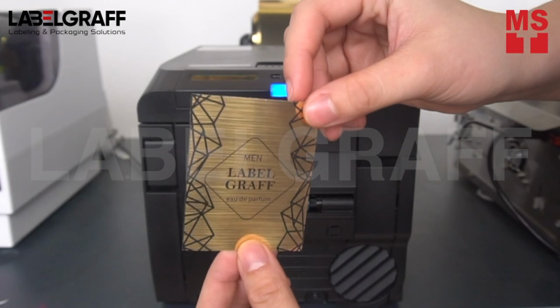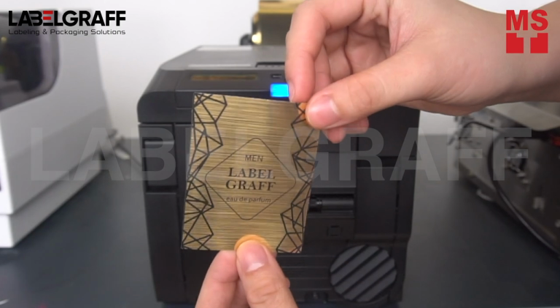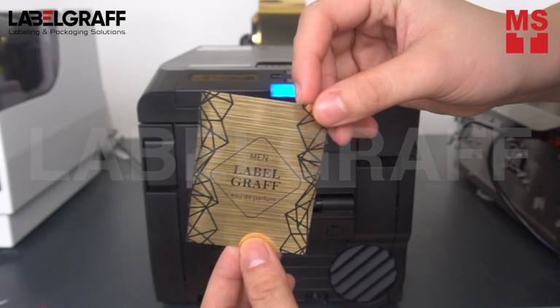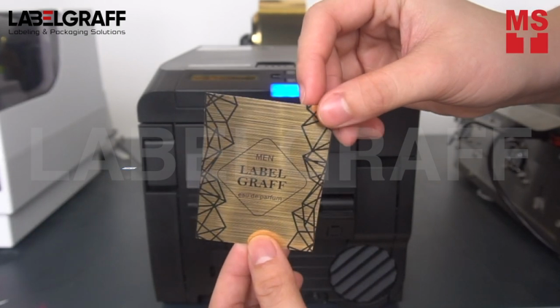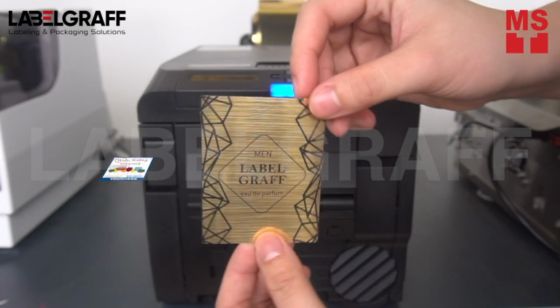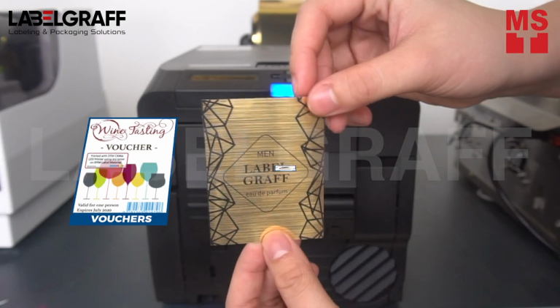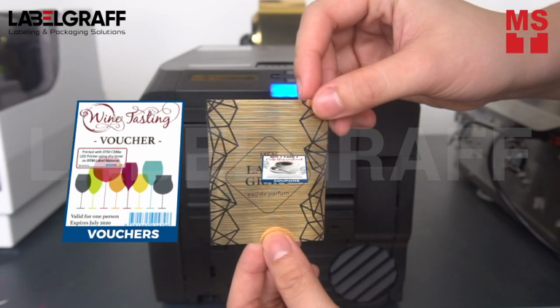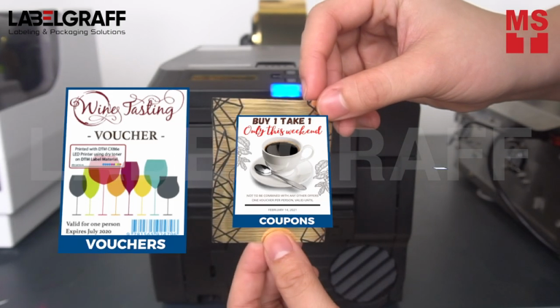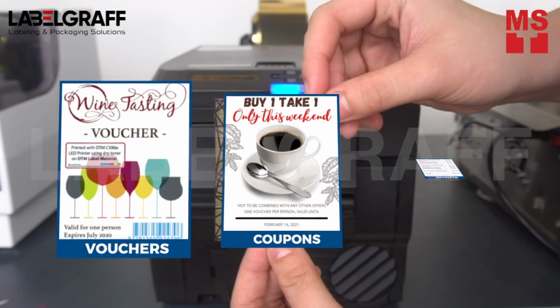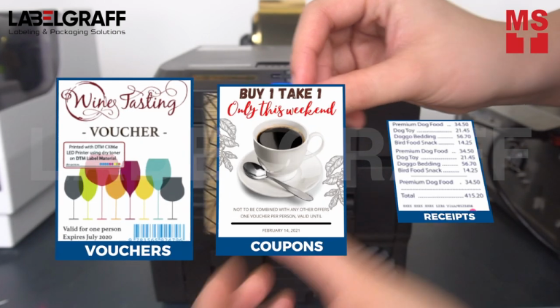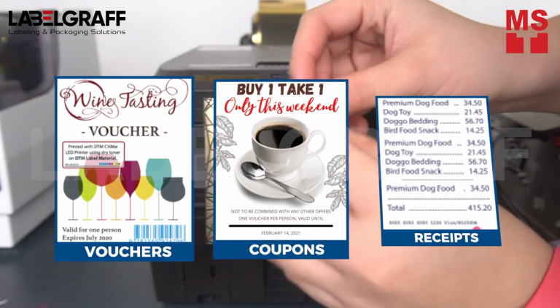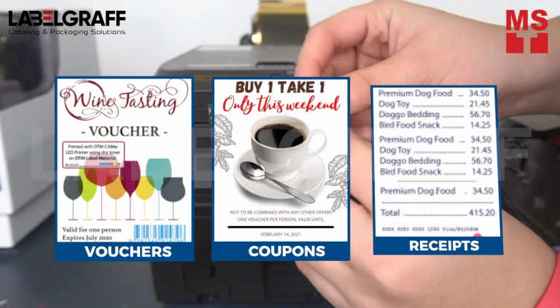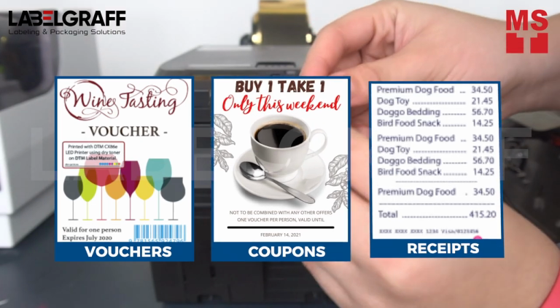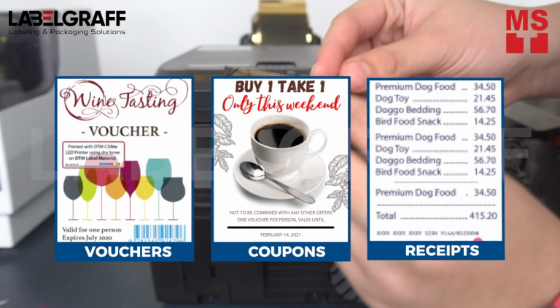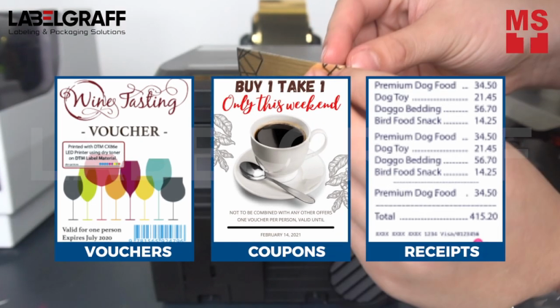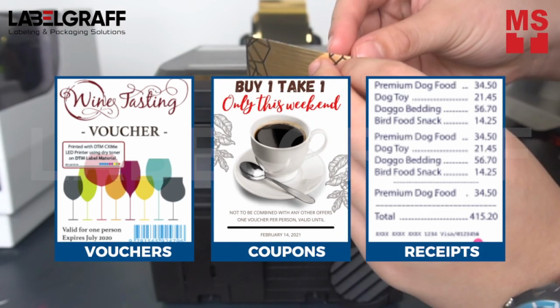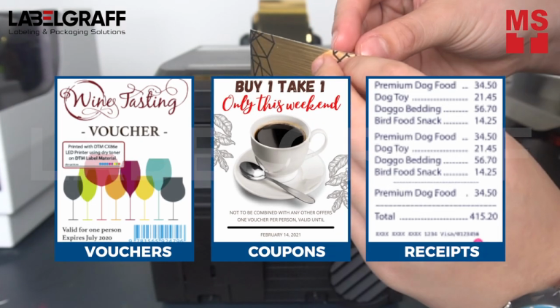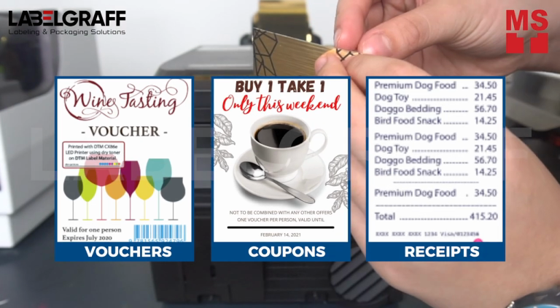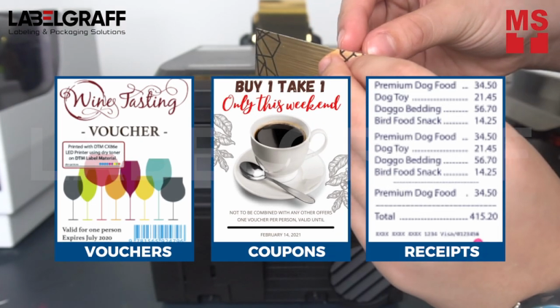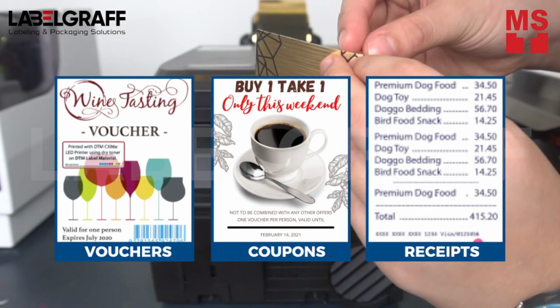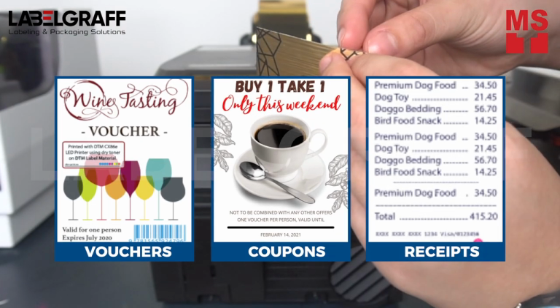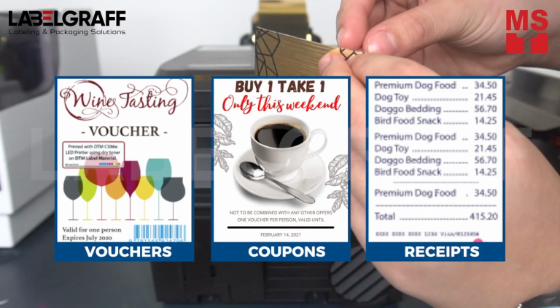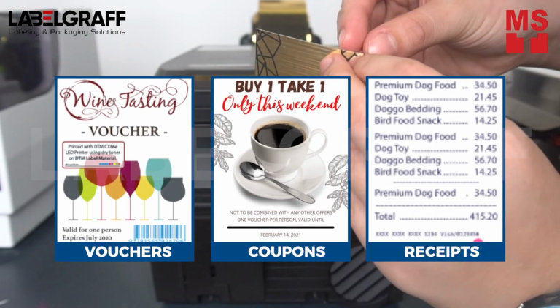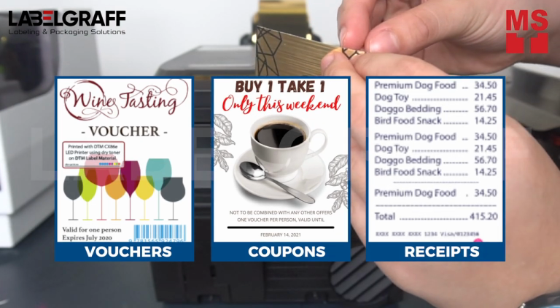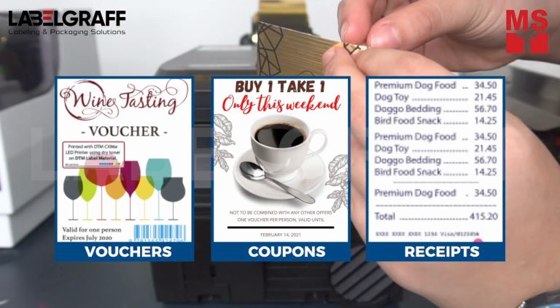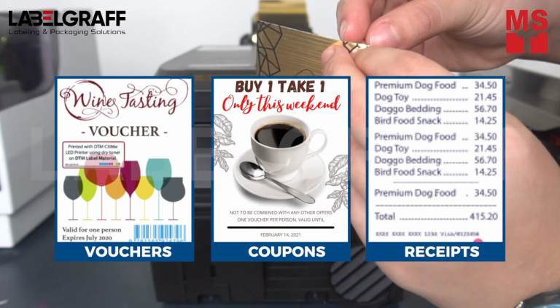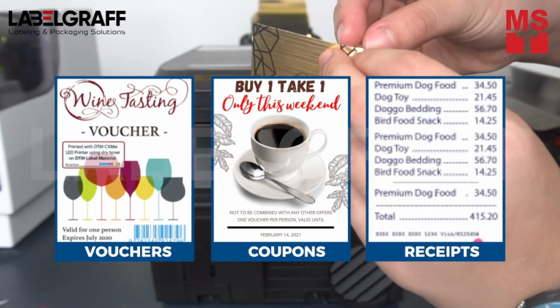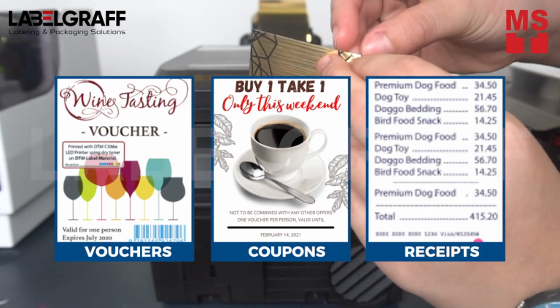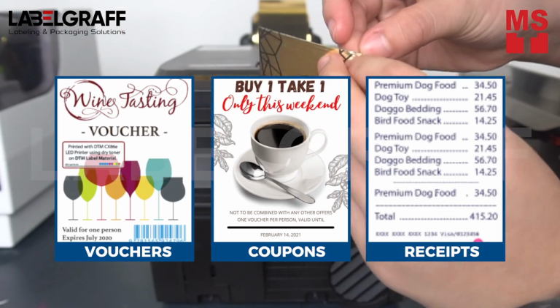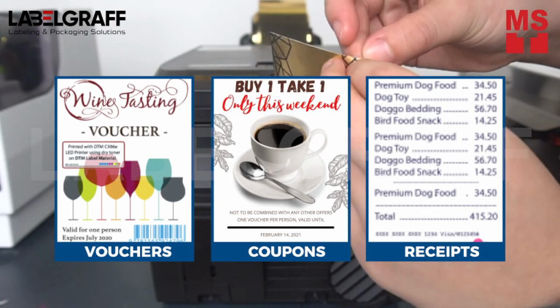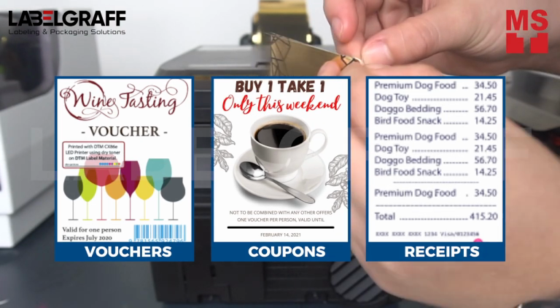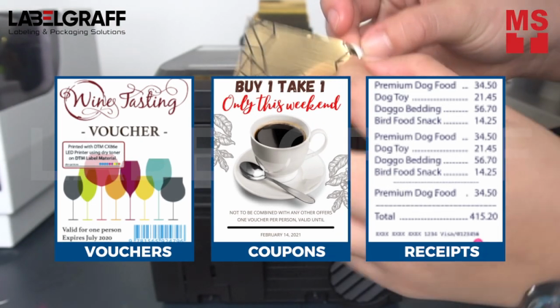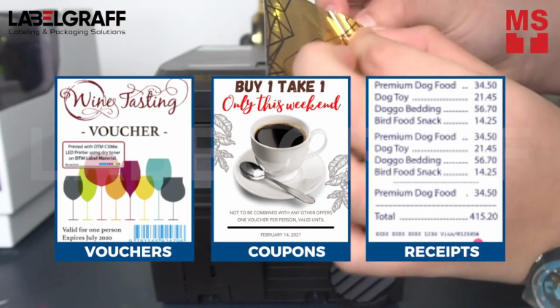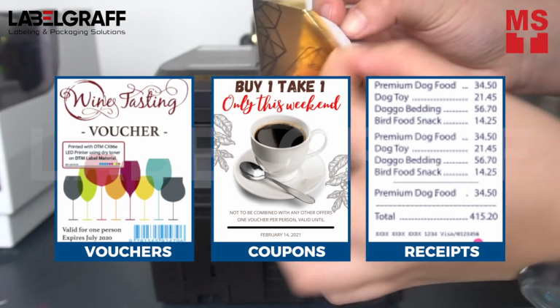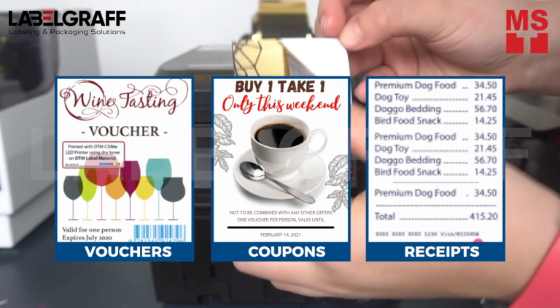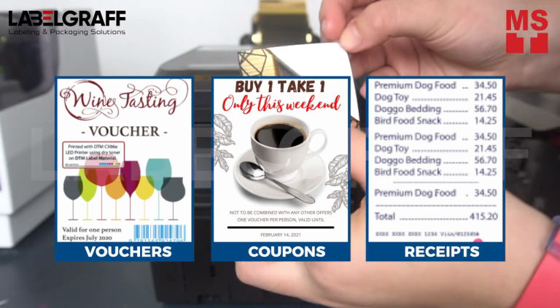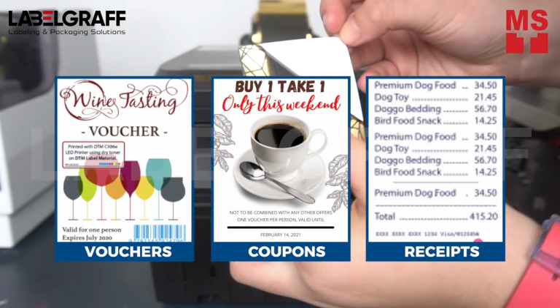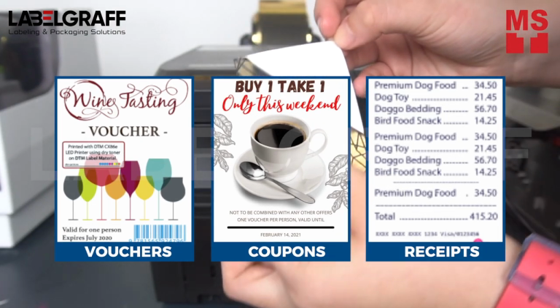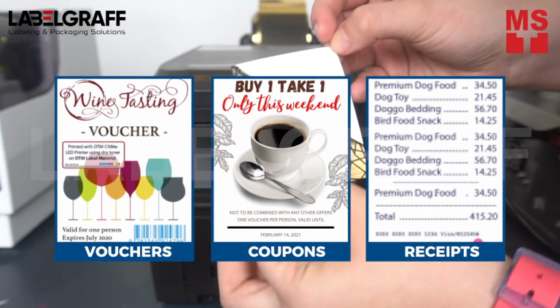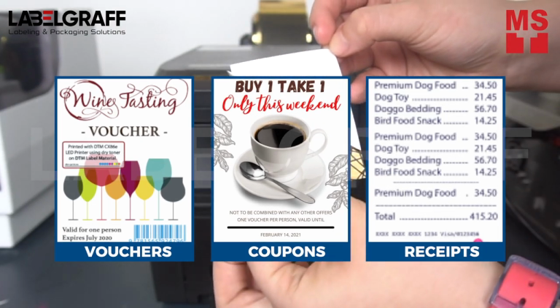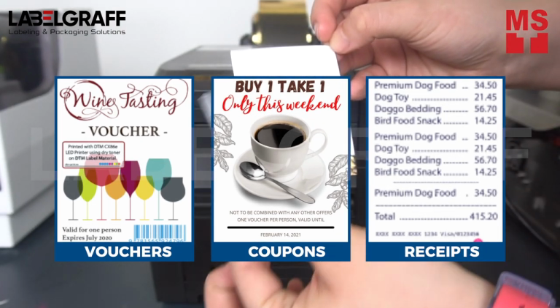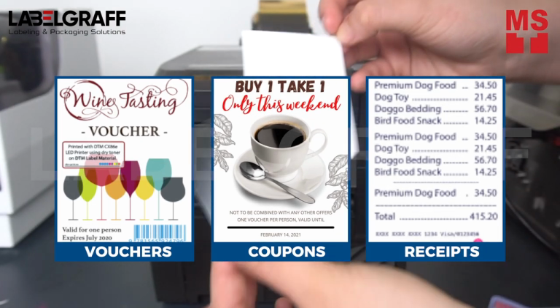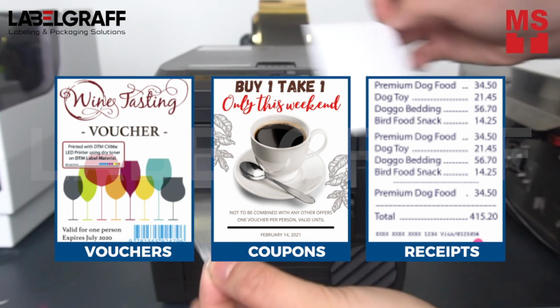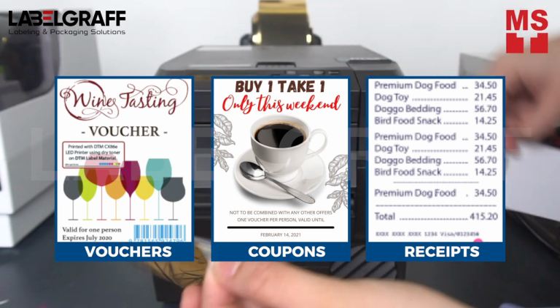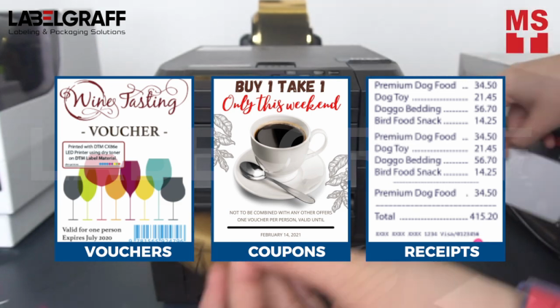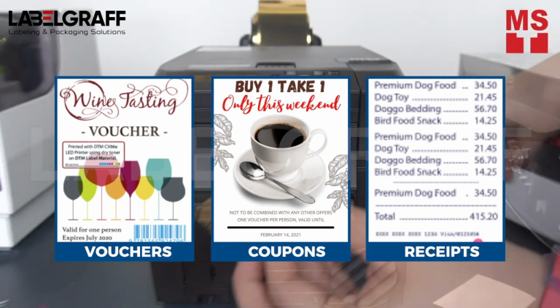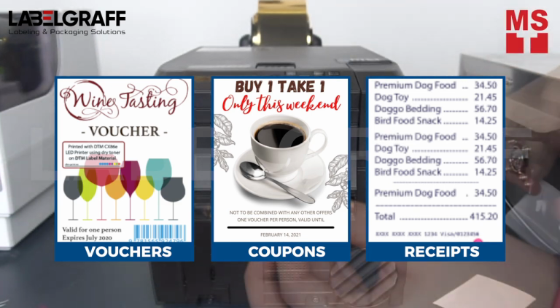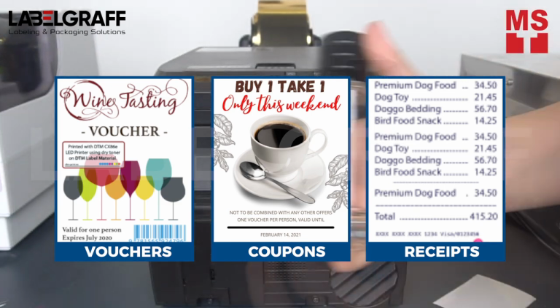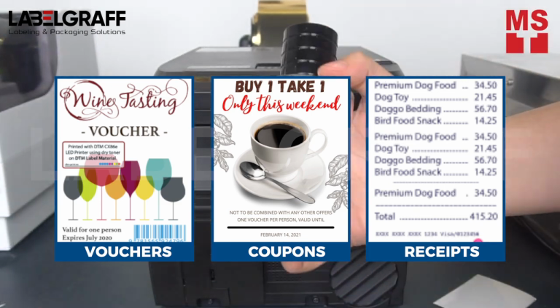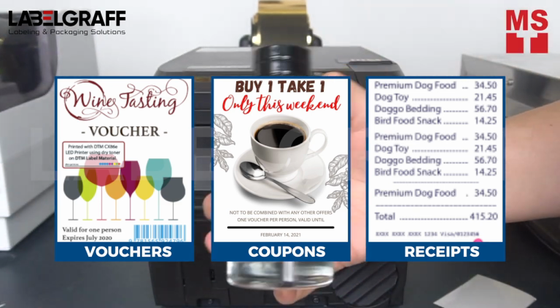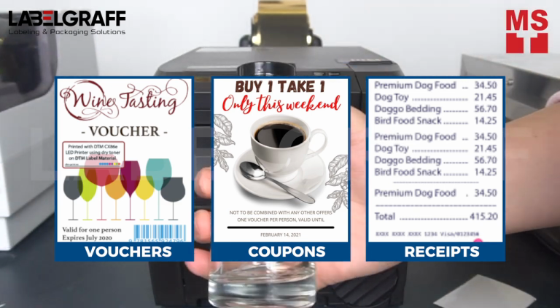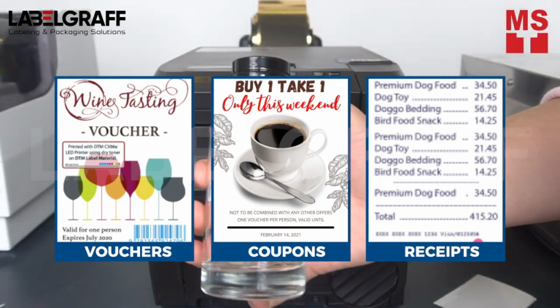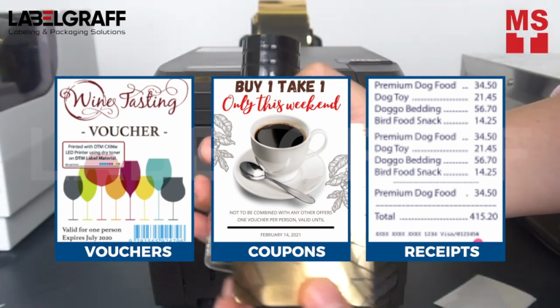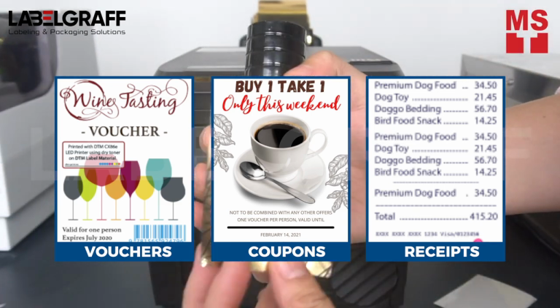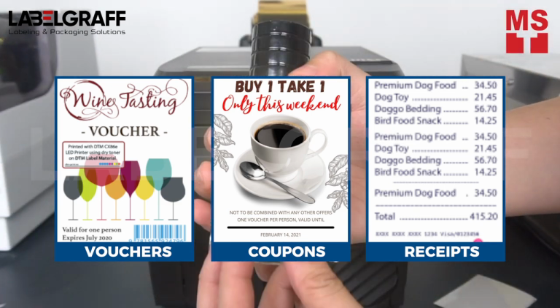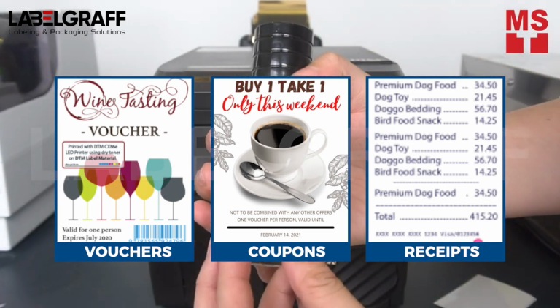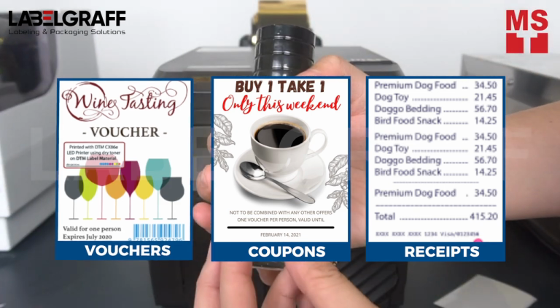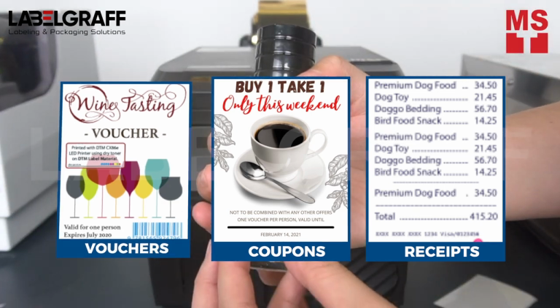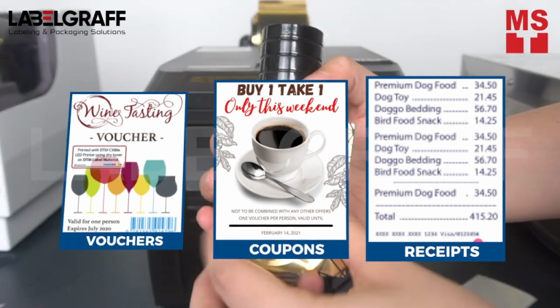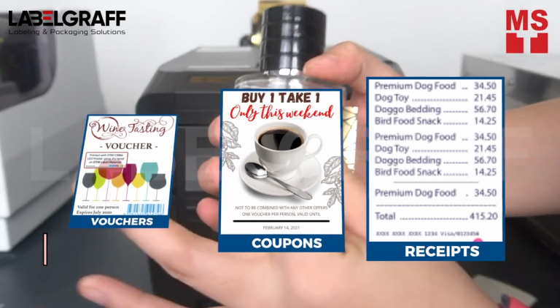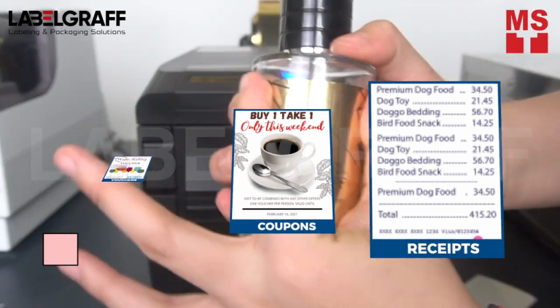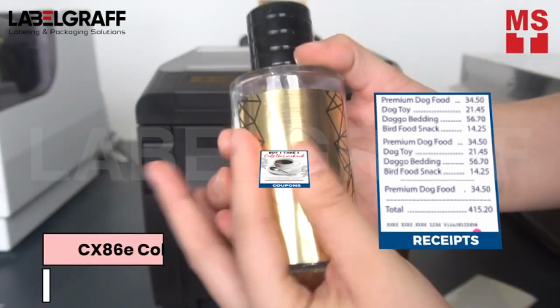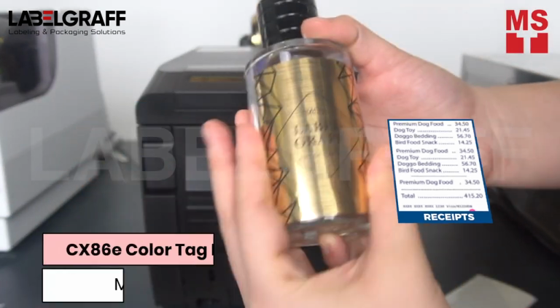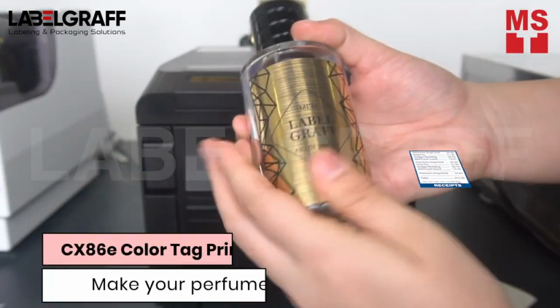You can also use CX86E in different applications like vouchers, coupons, and receipts that can complement your business more than what you signed up for.